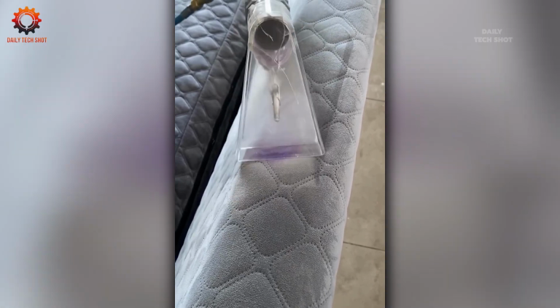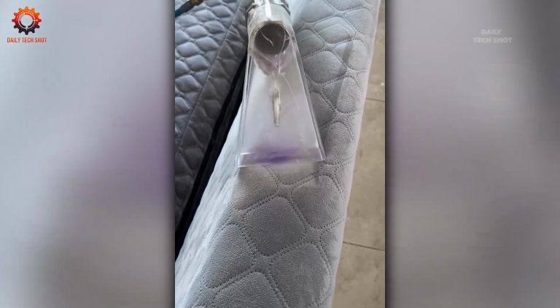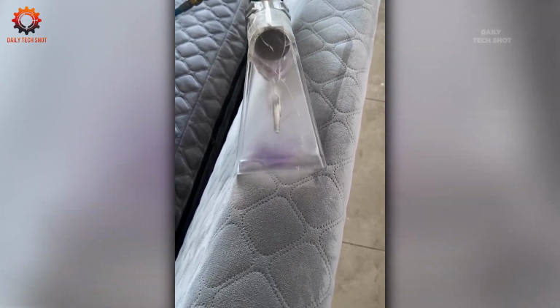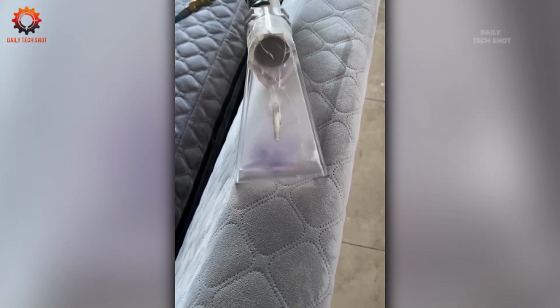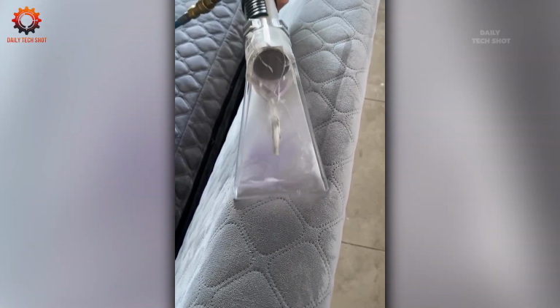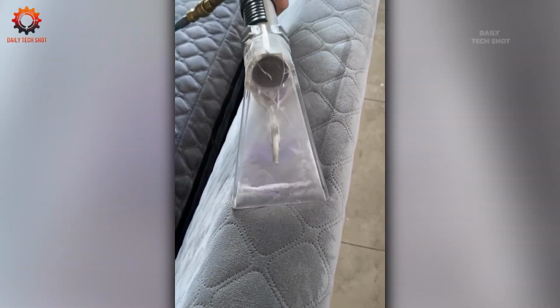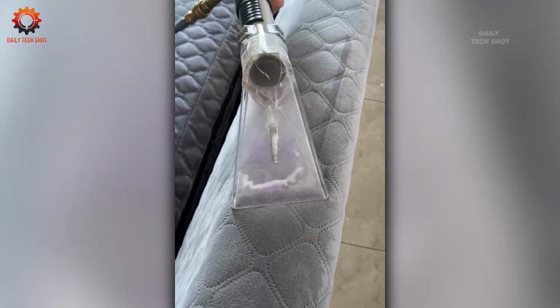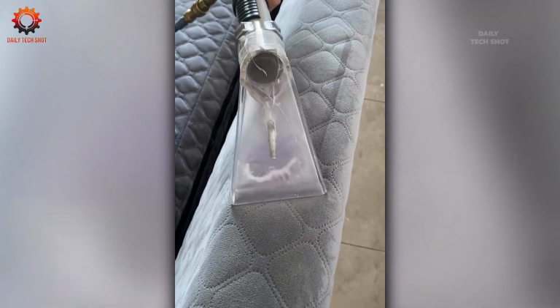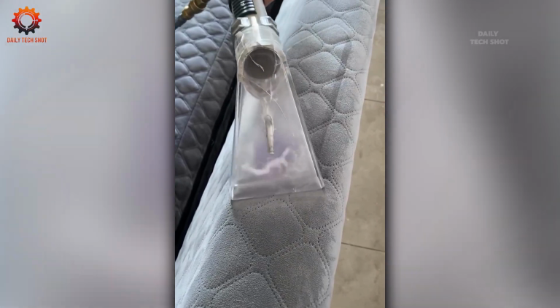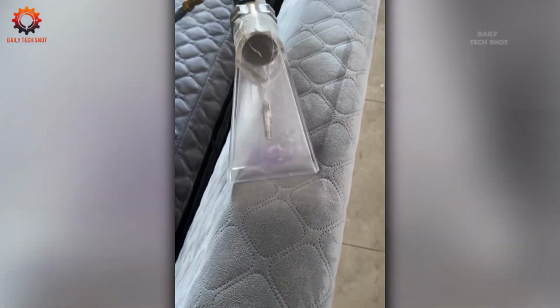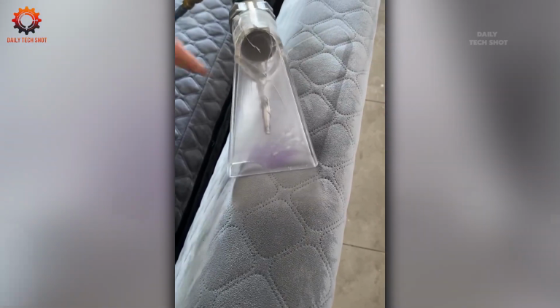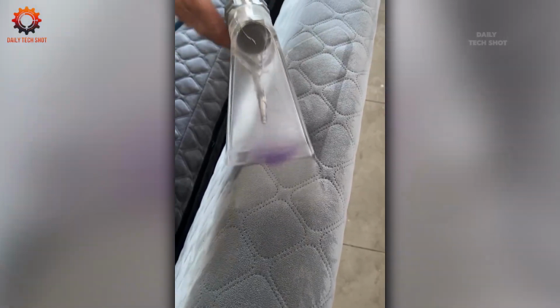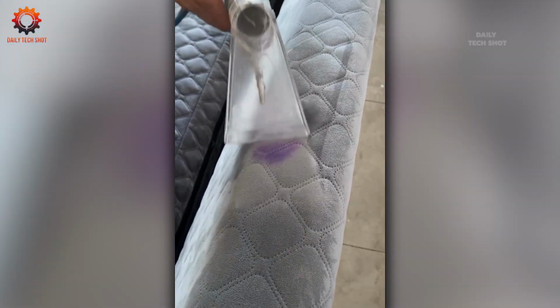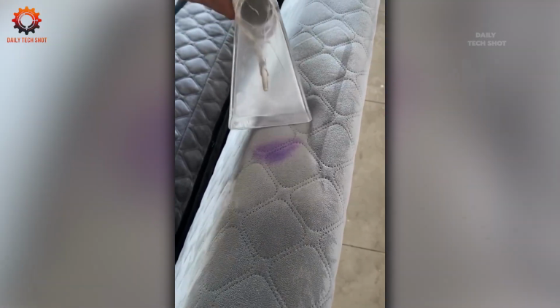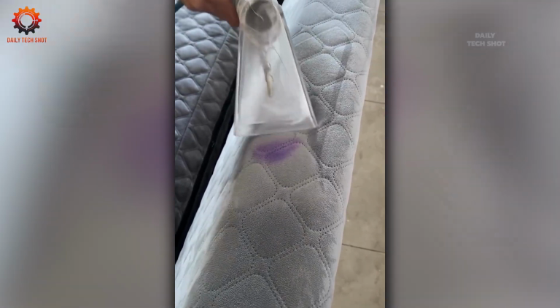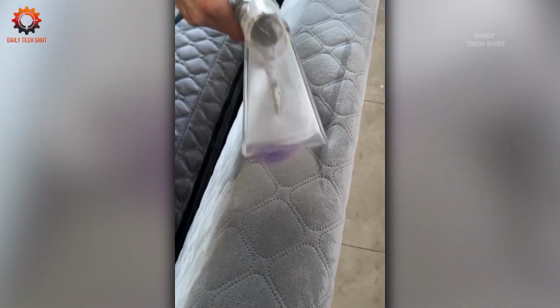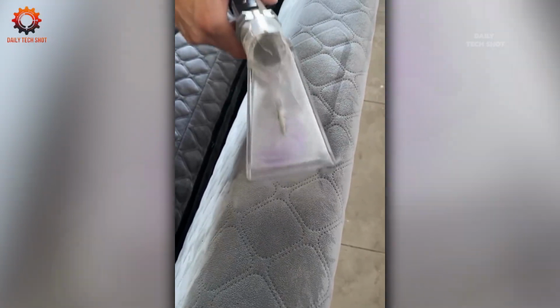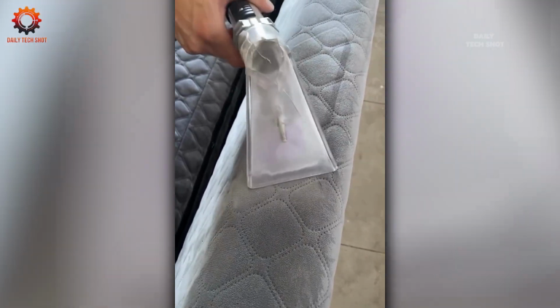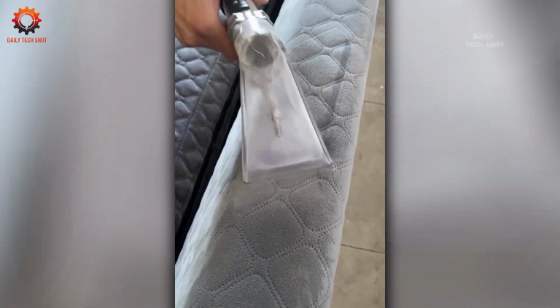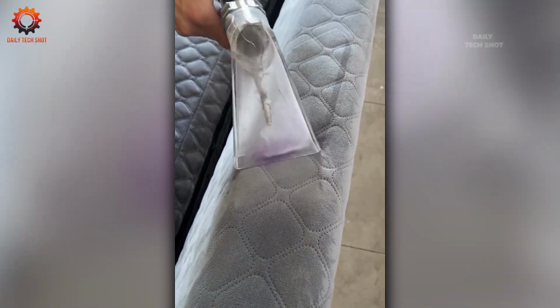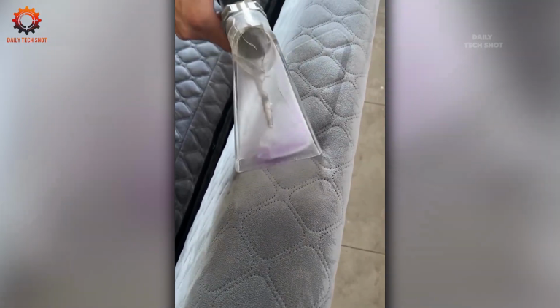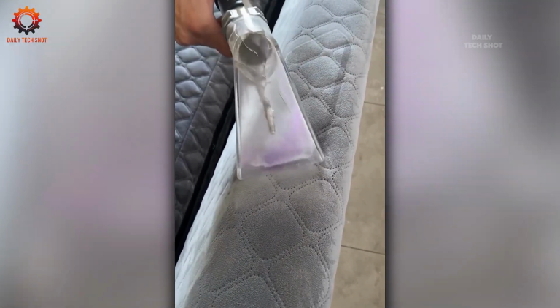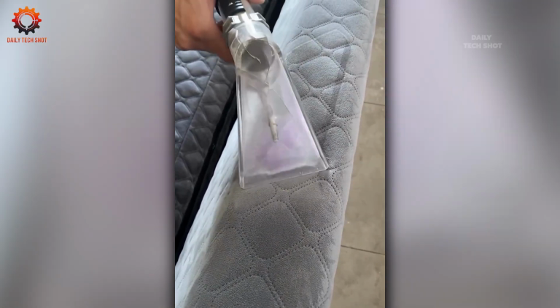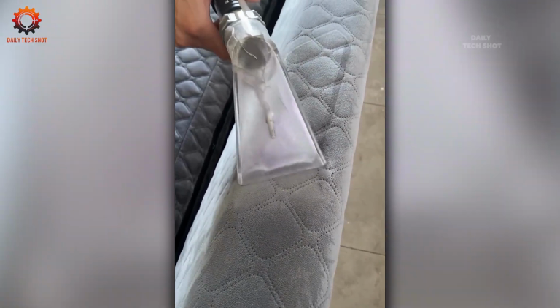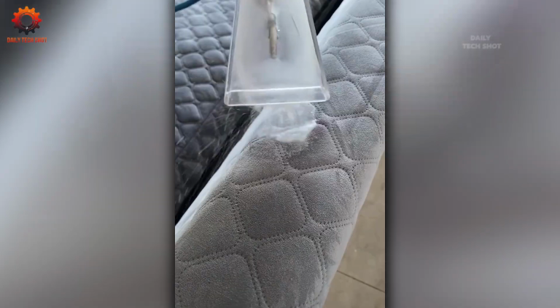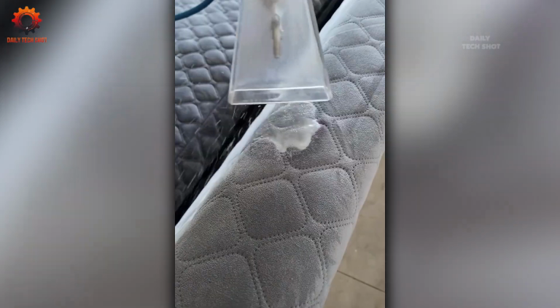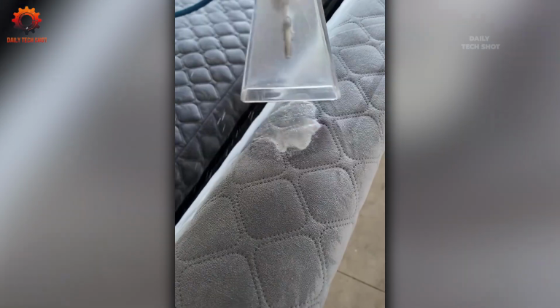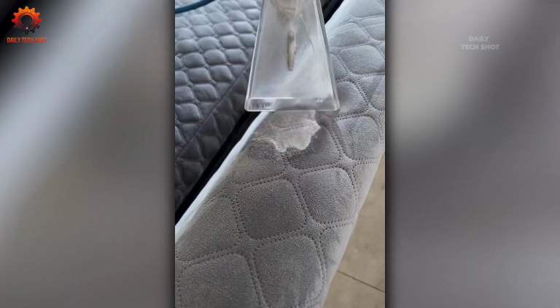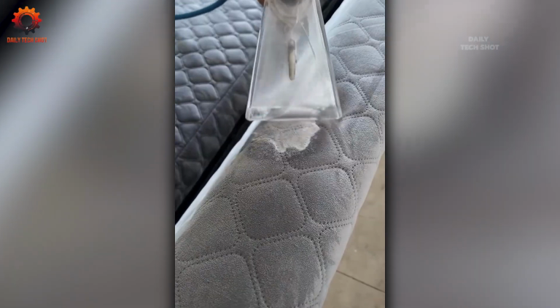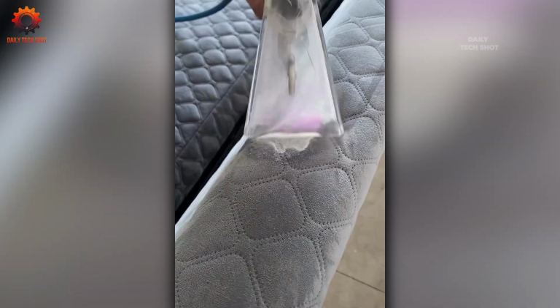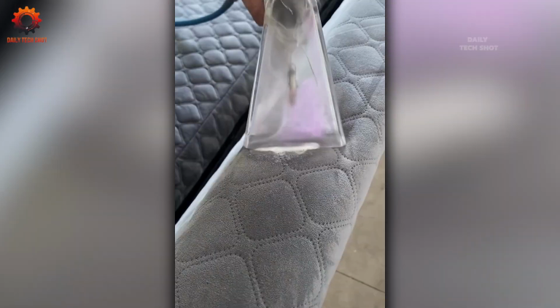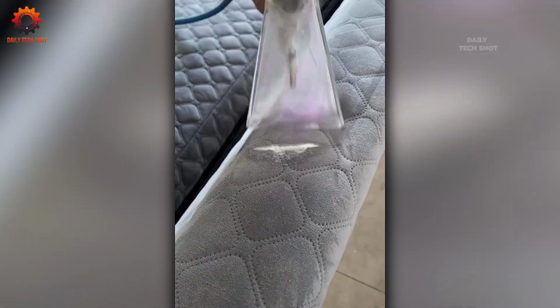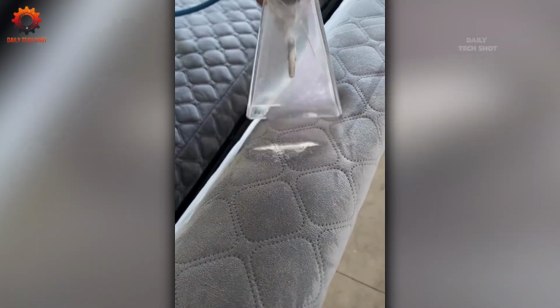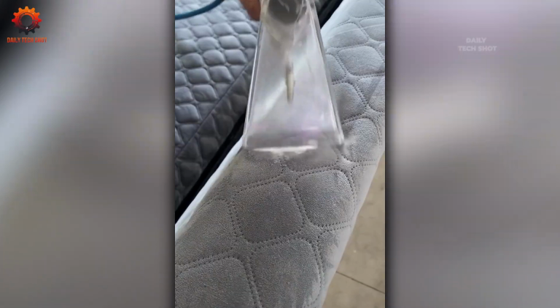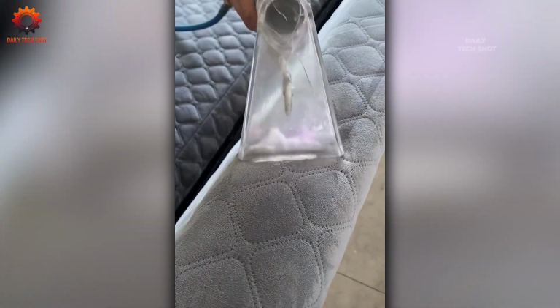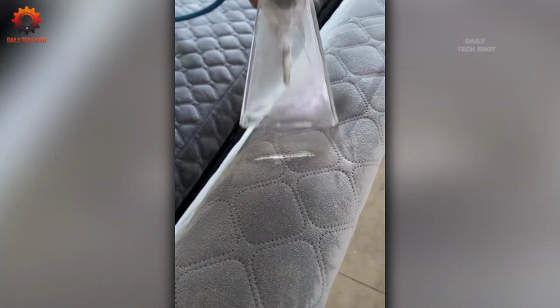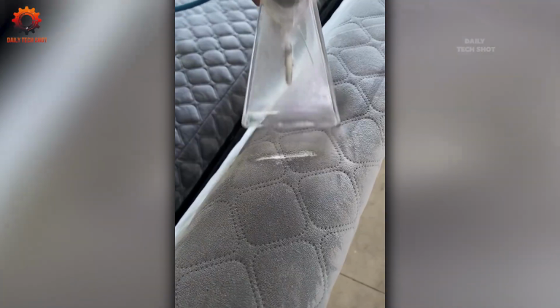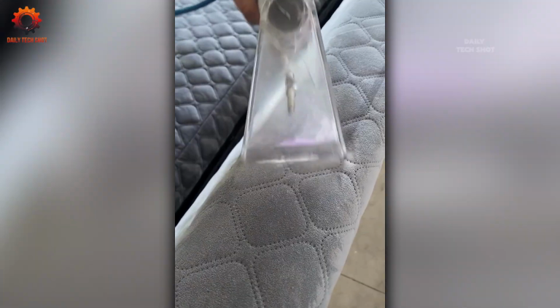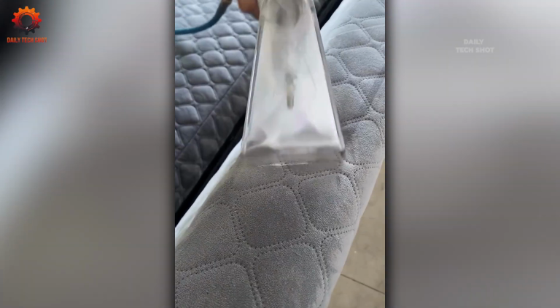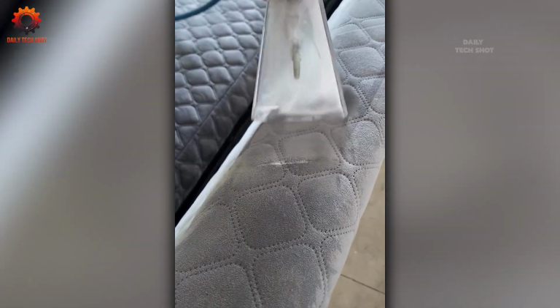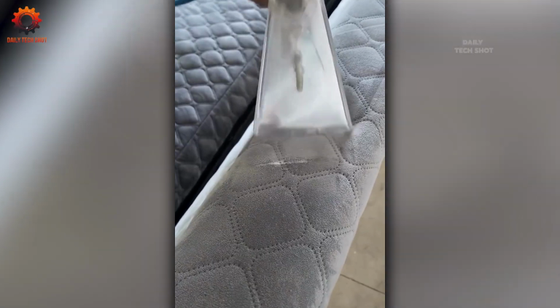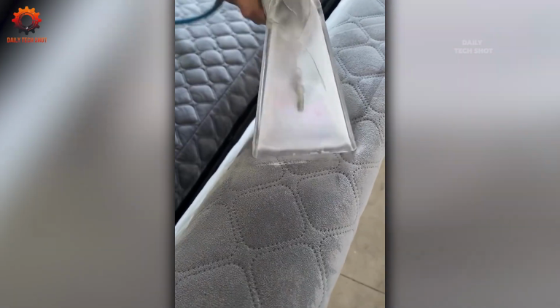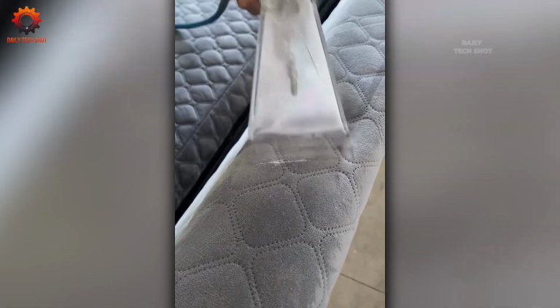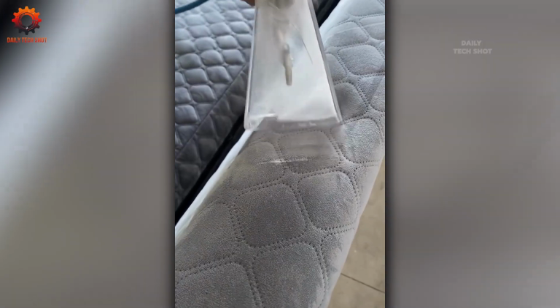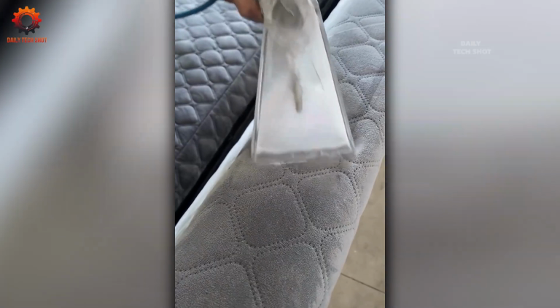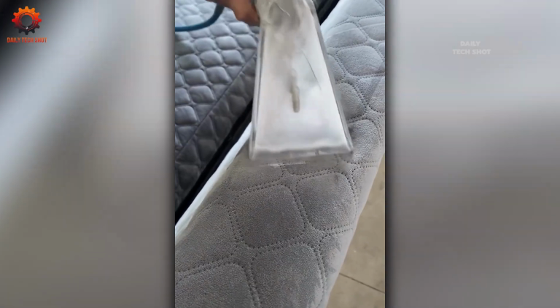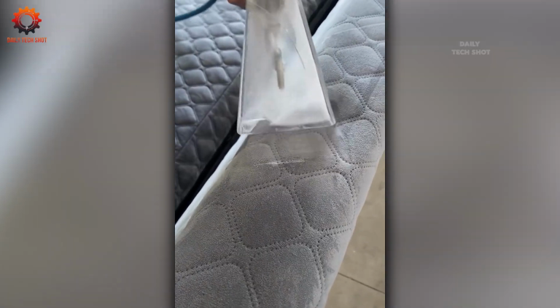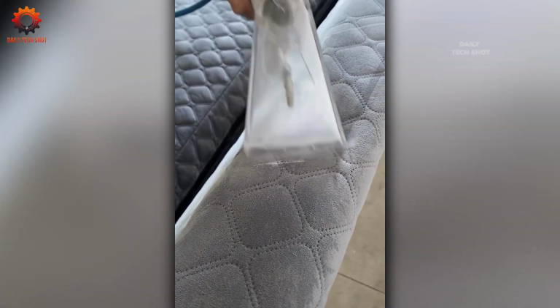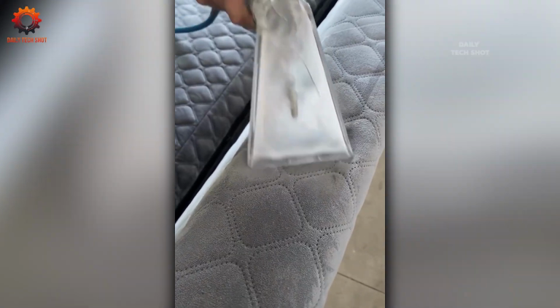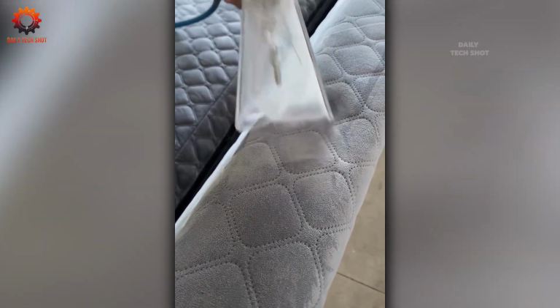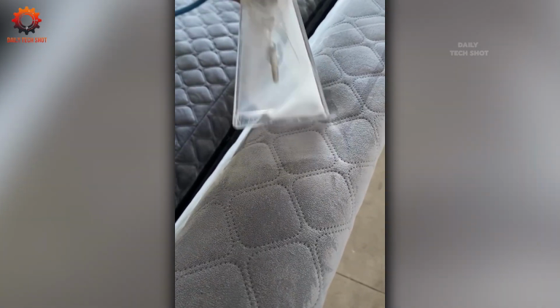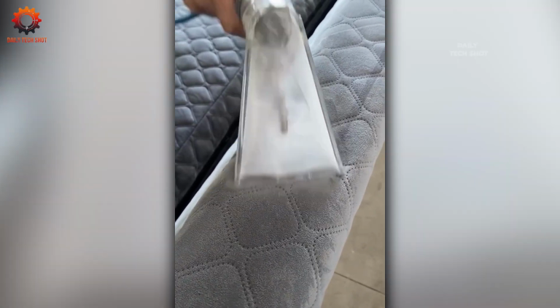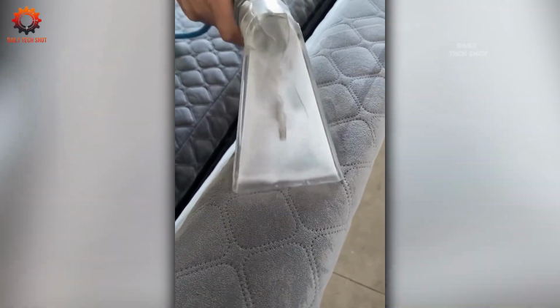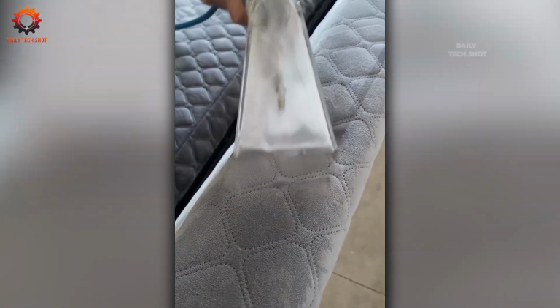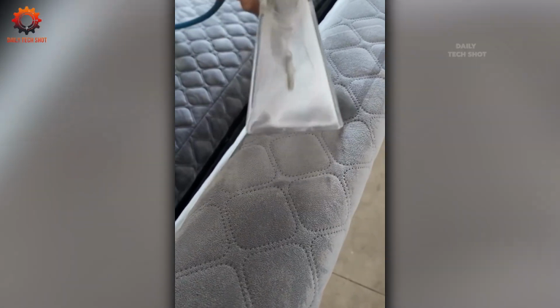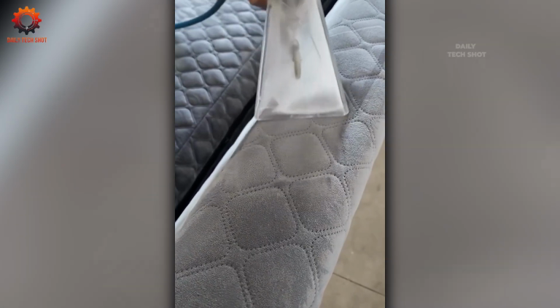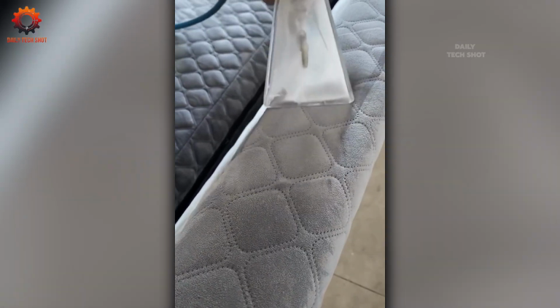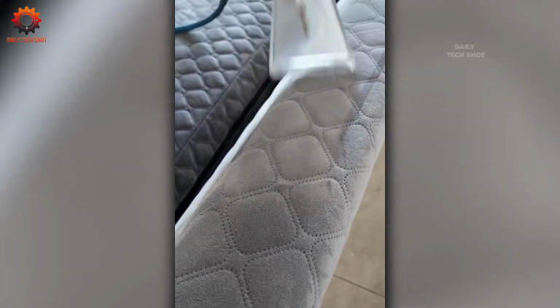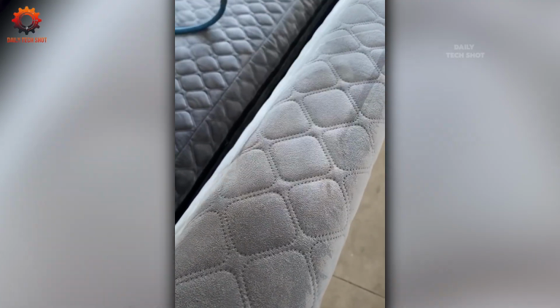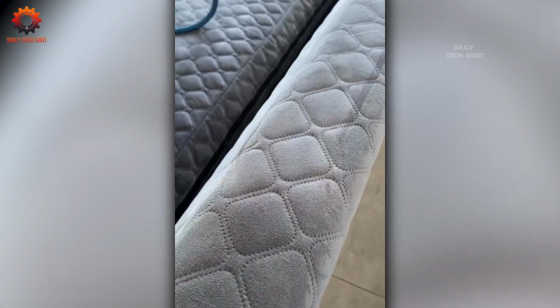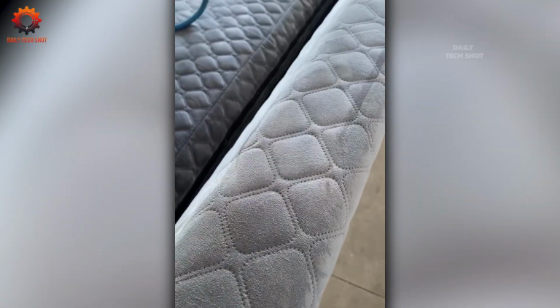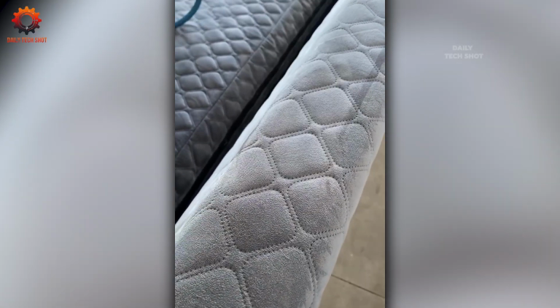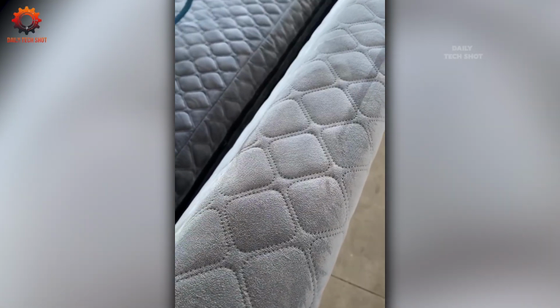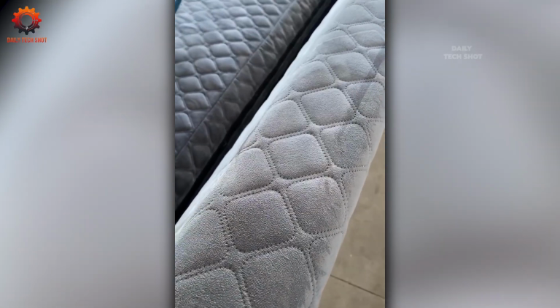A stain on your sofa? It's gone in seconds with this miracle vacuum cleaner. It works so fast you'll be asking: where did it go?